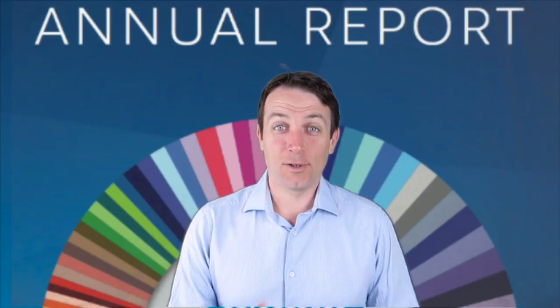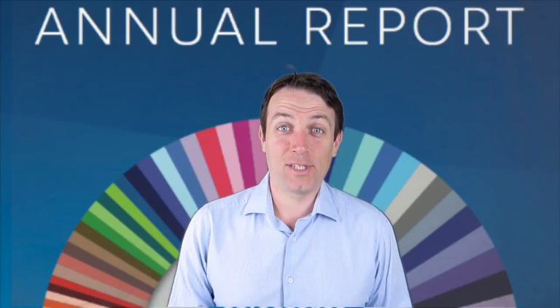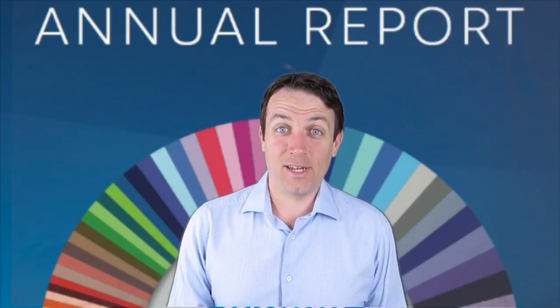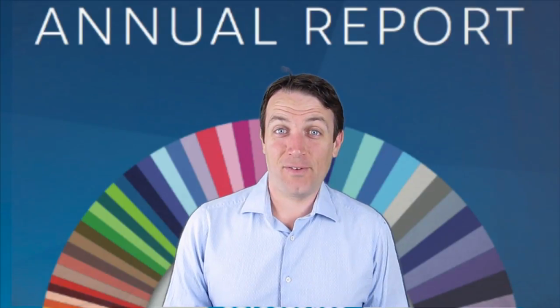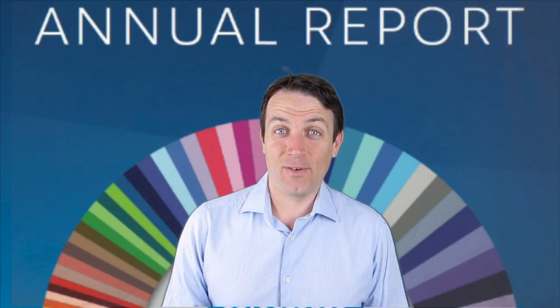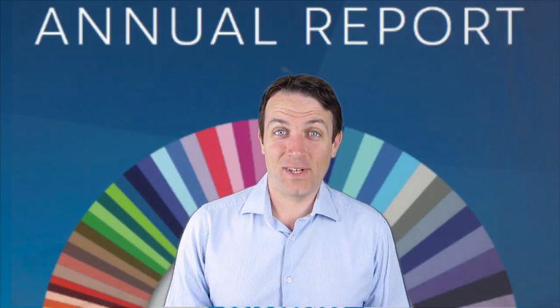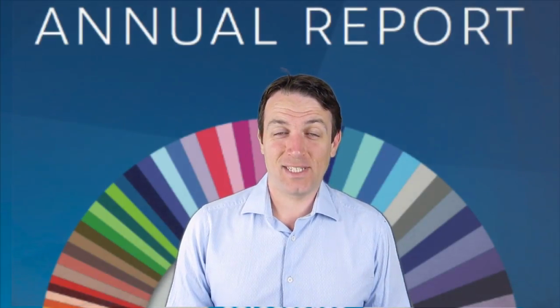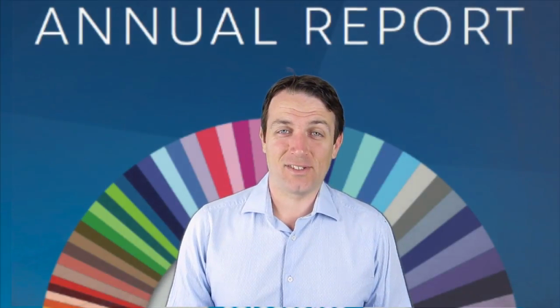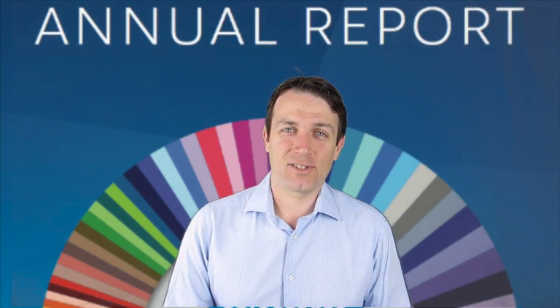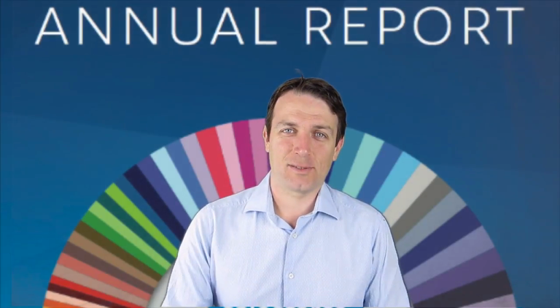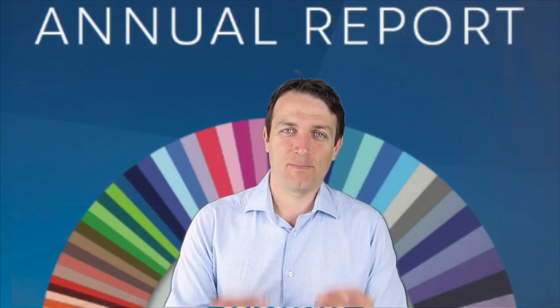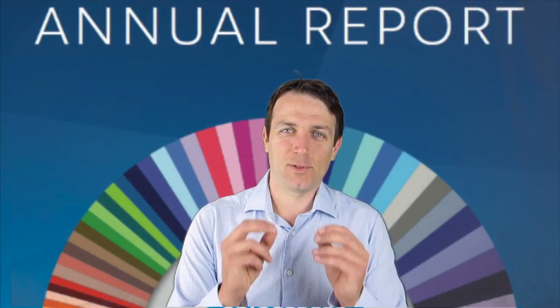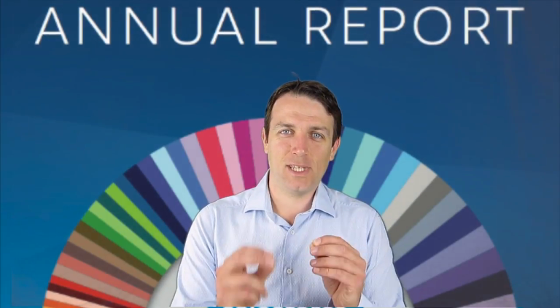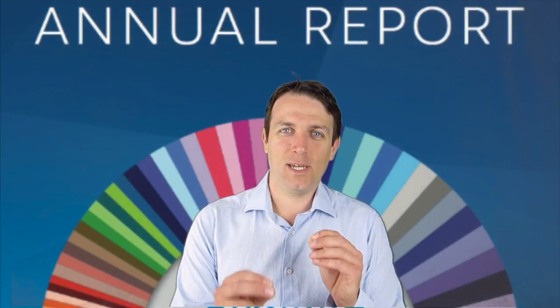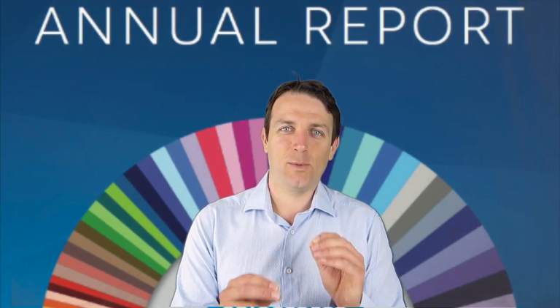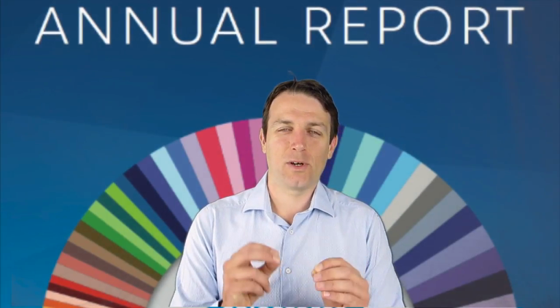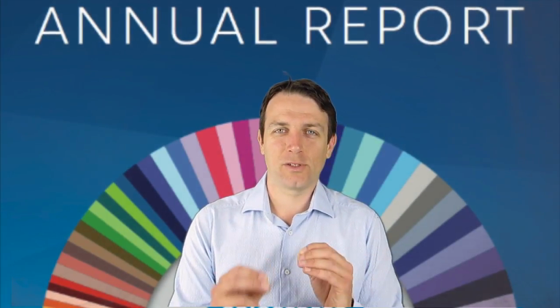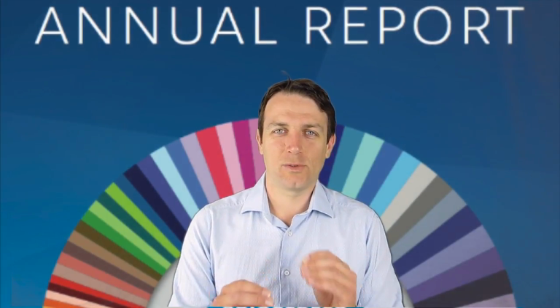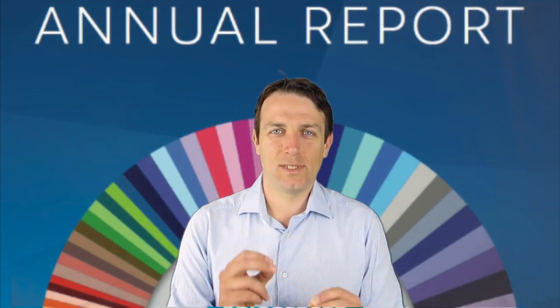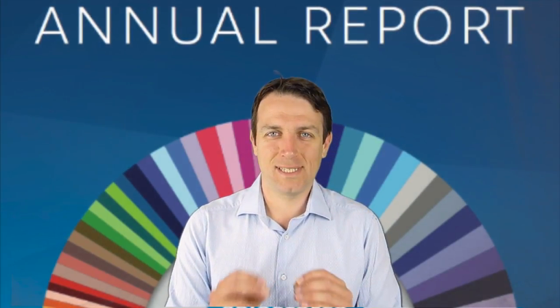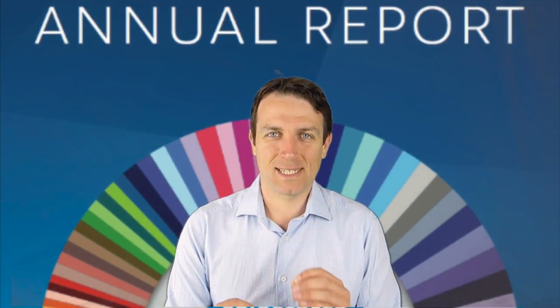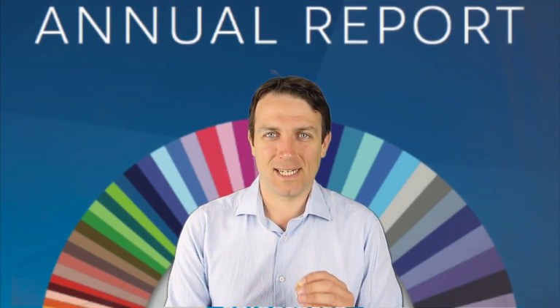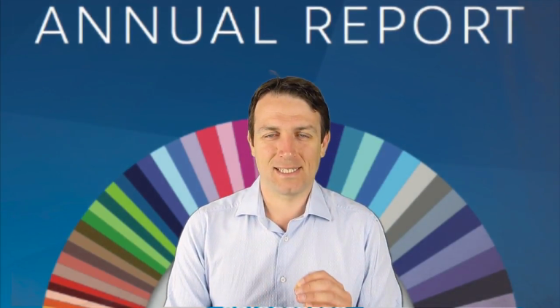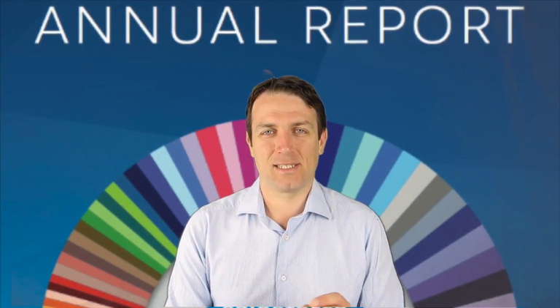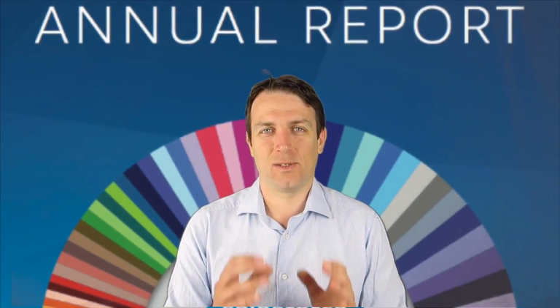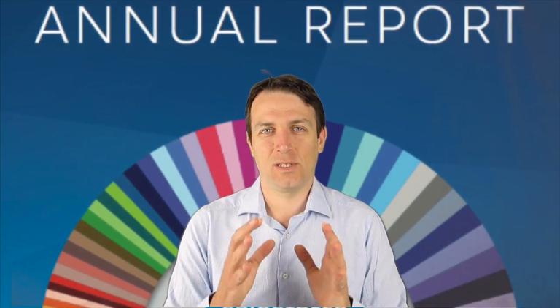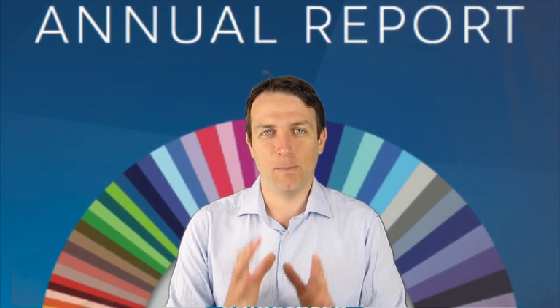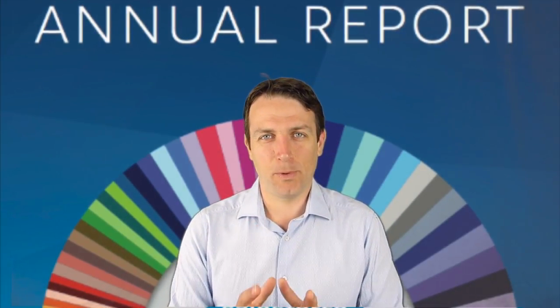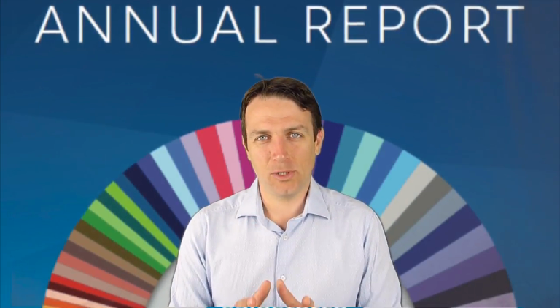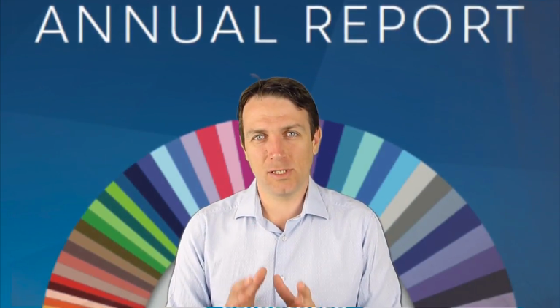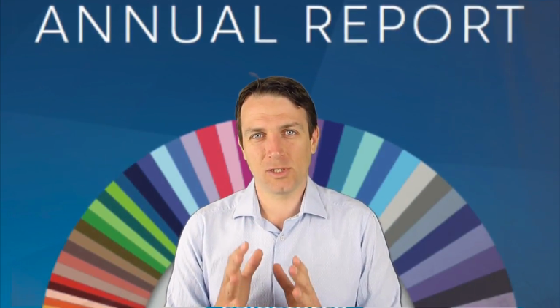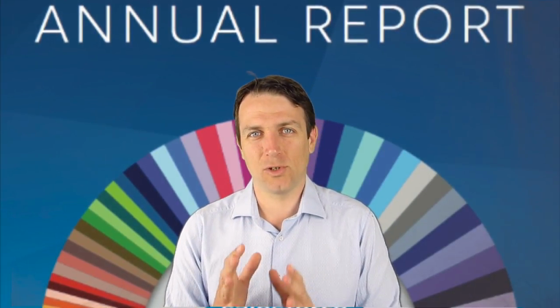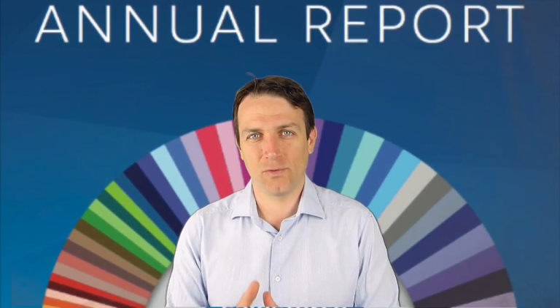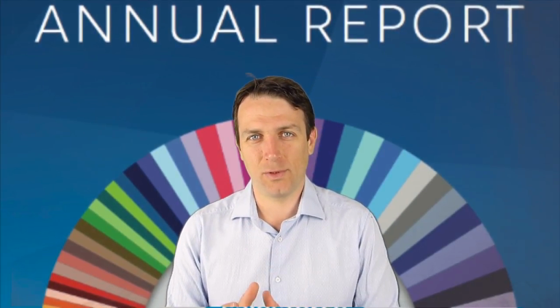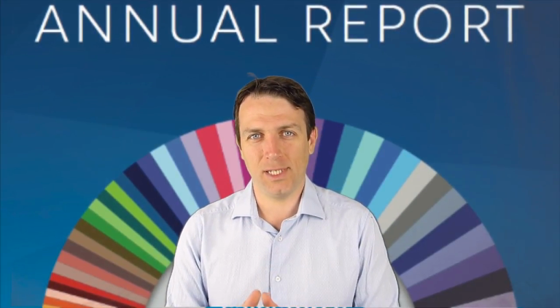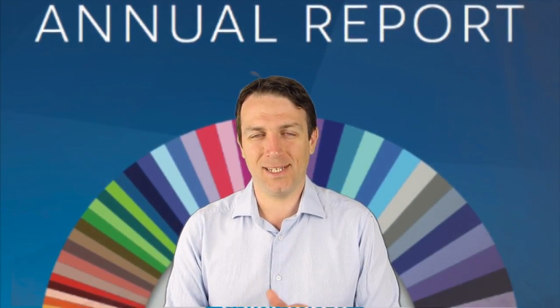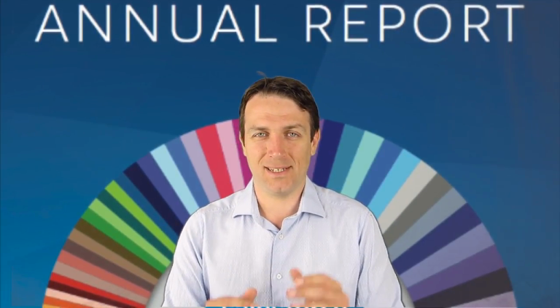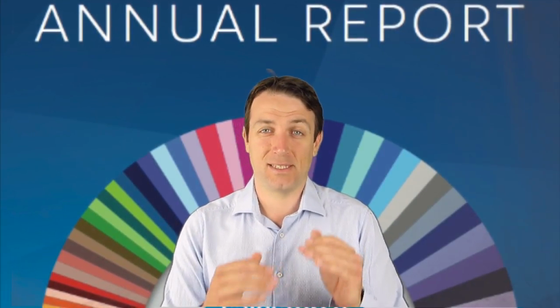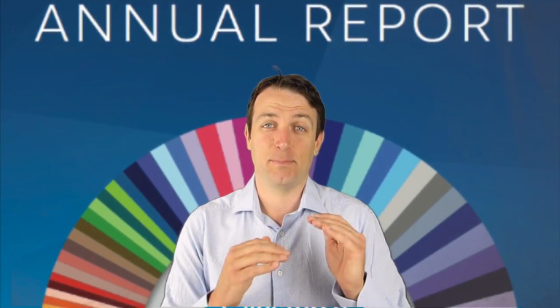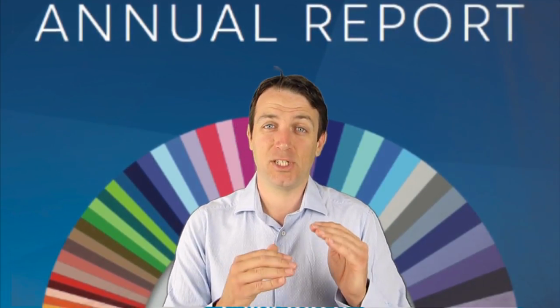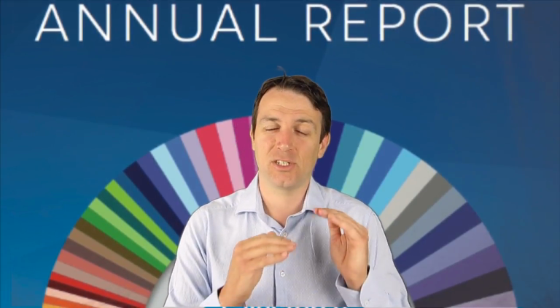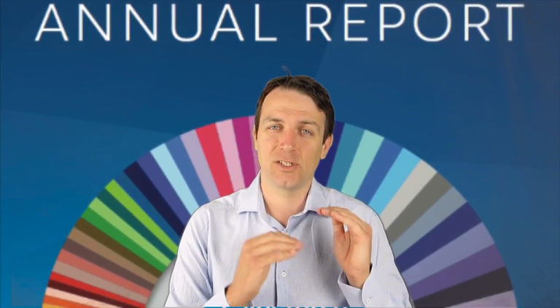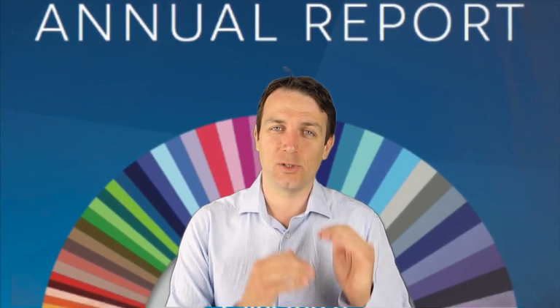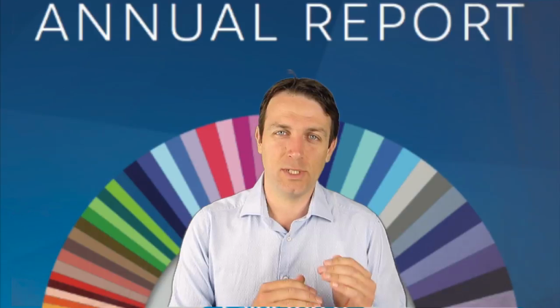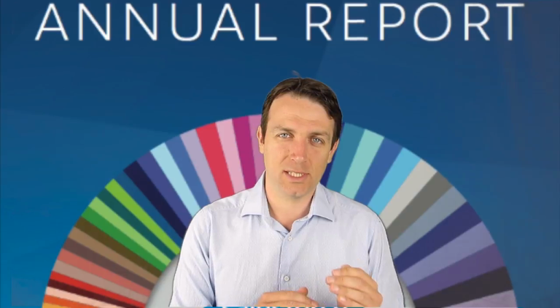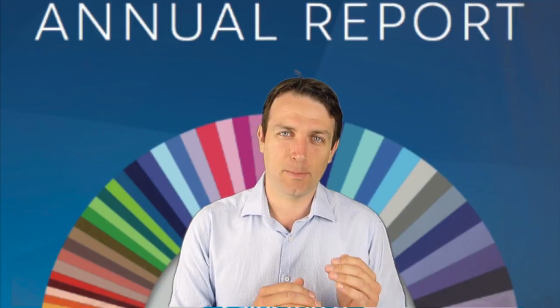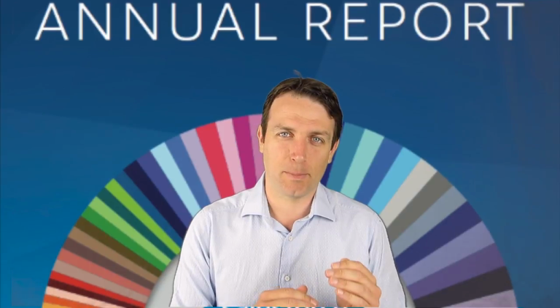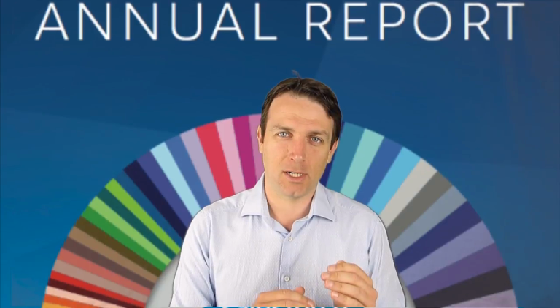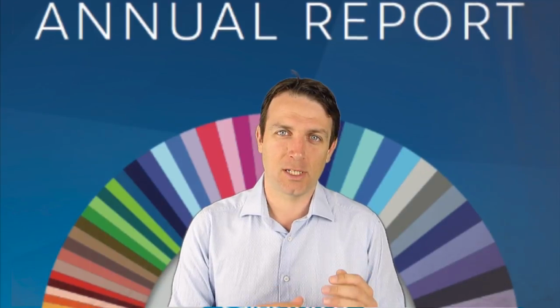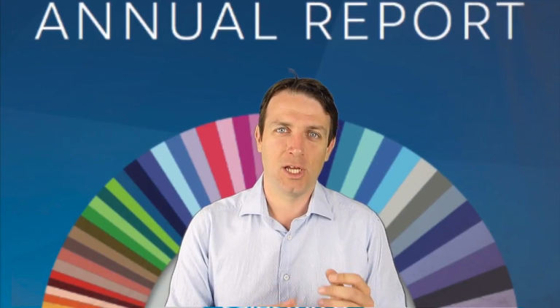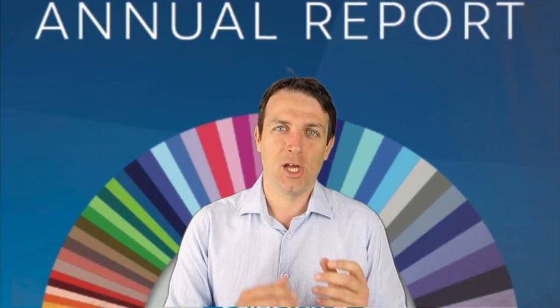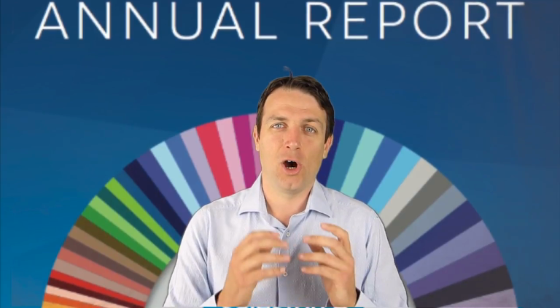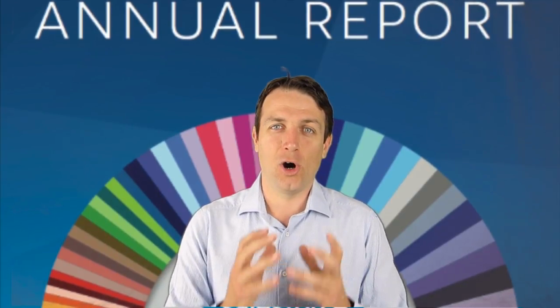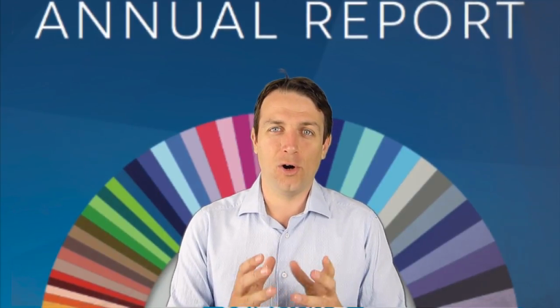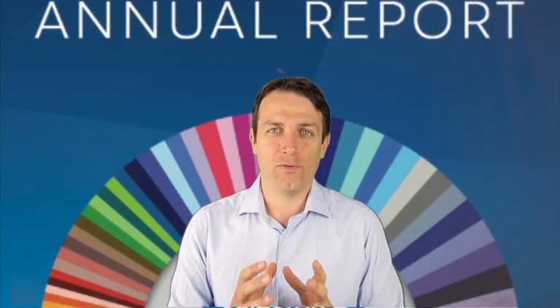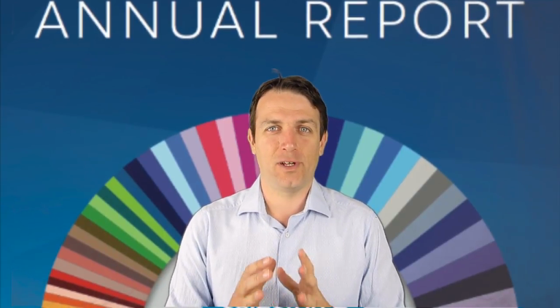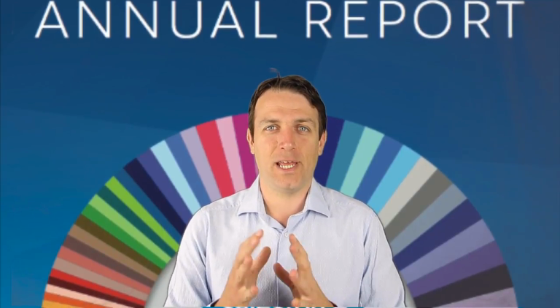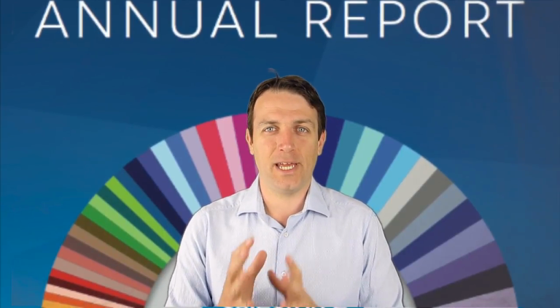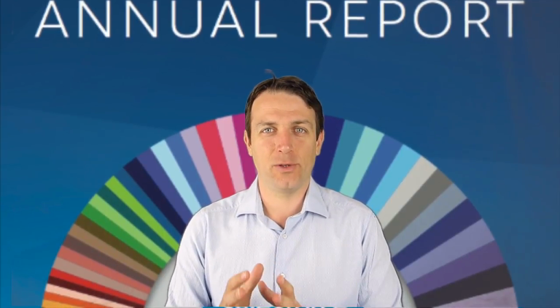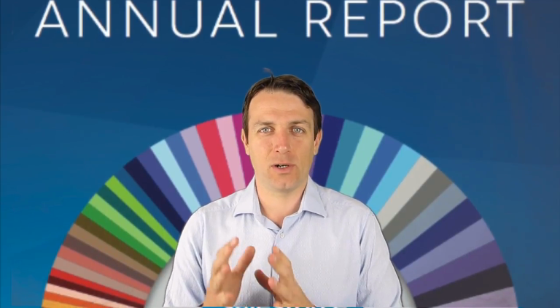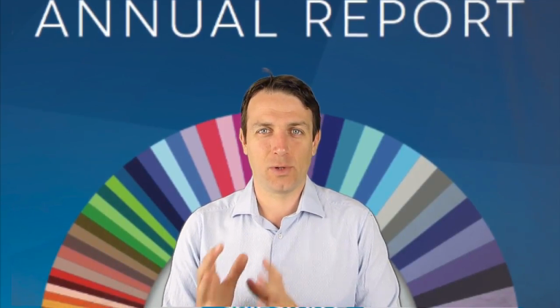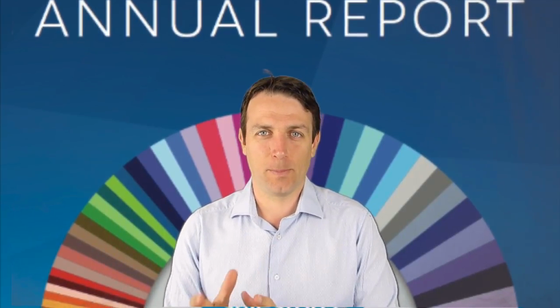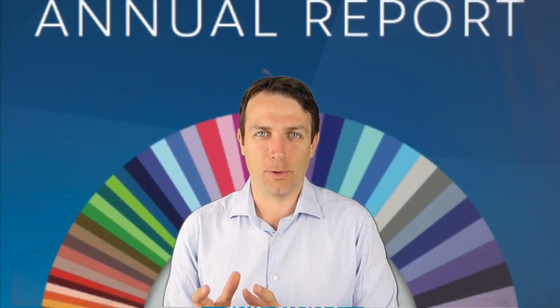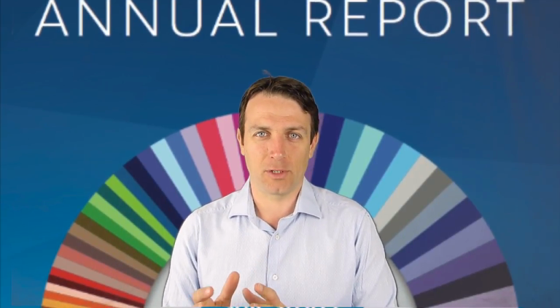Good day, fellow investors. Today we're going to discuss the importance of reading, especially the risk part, of an annual report.